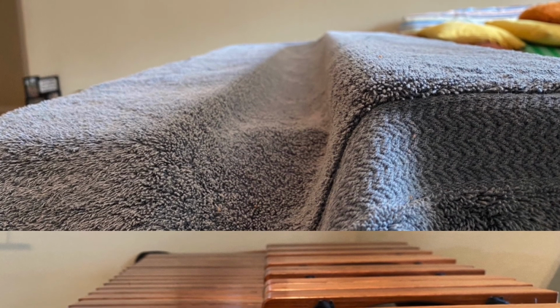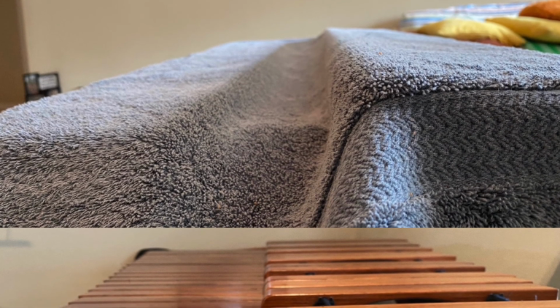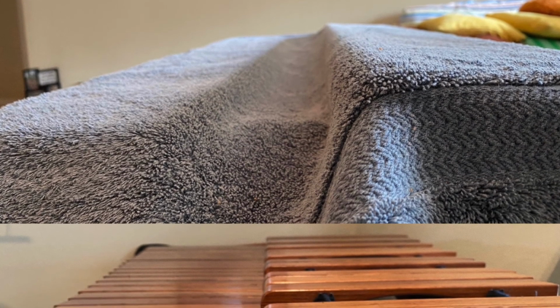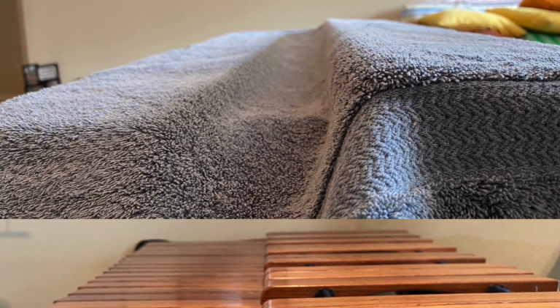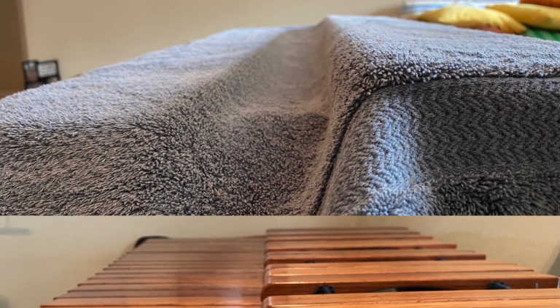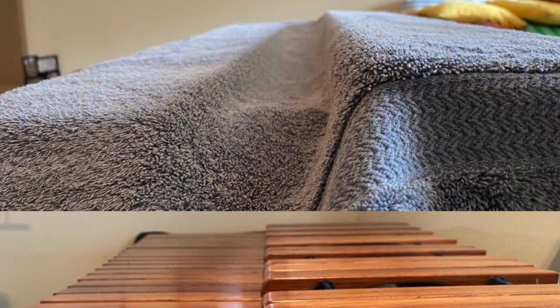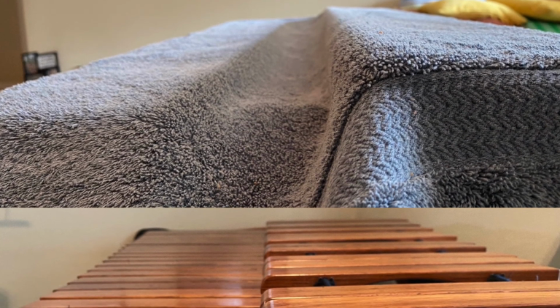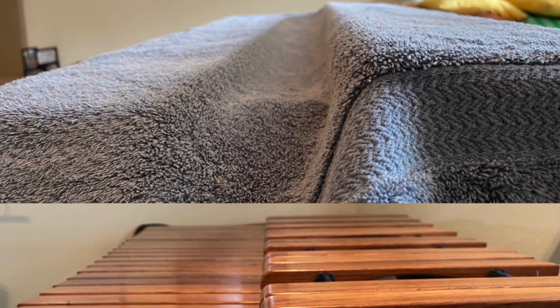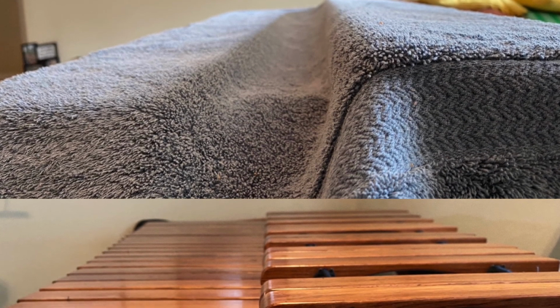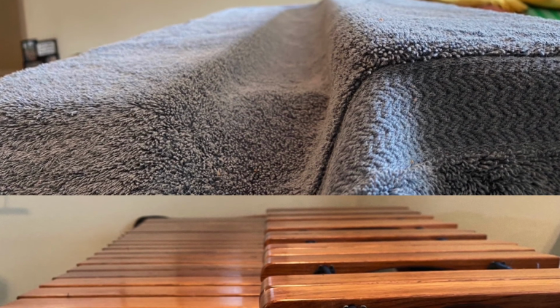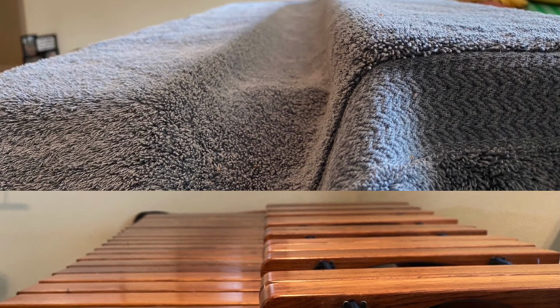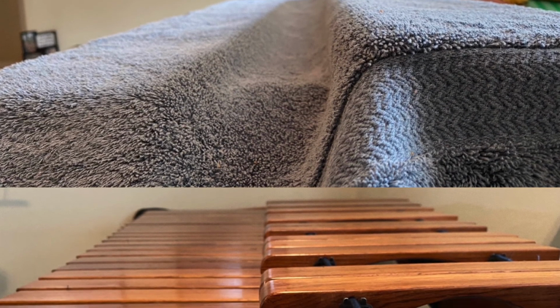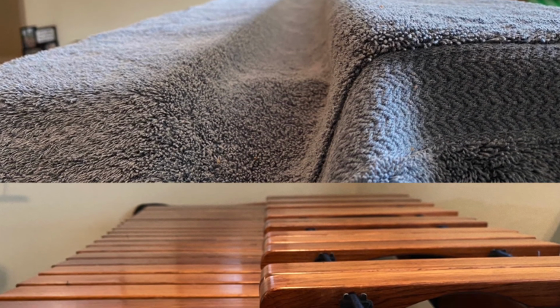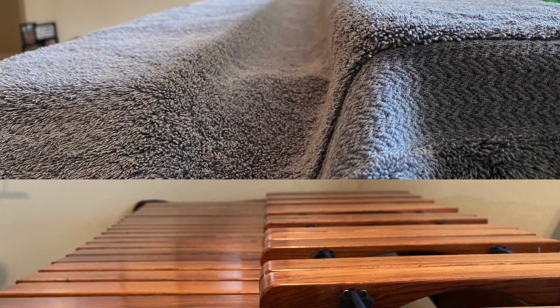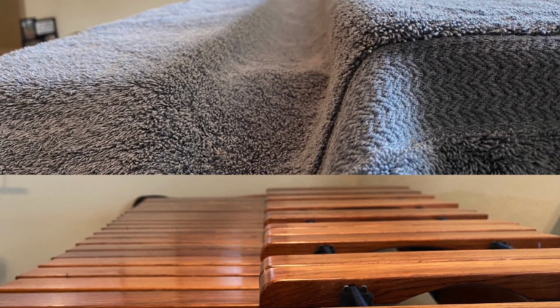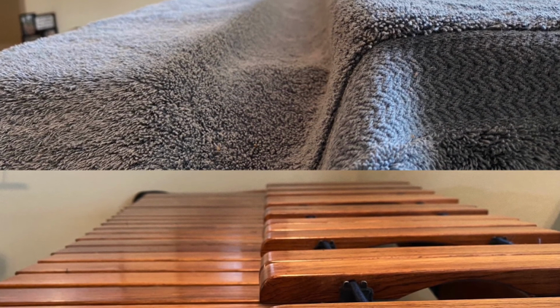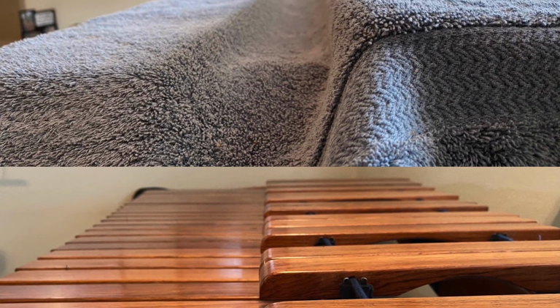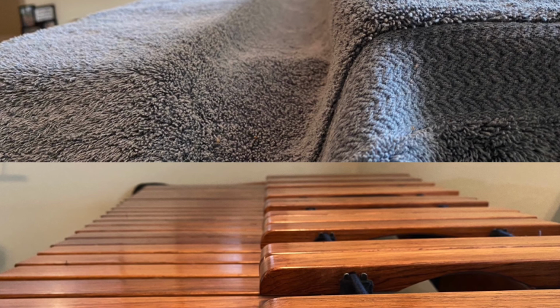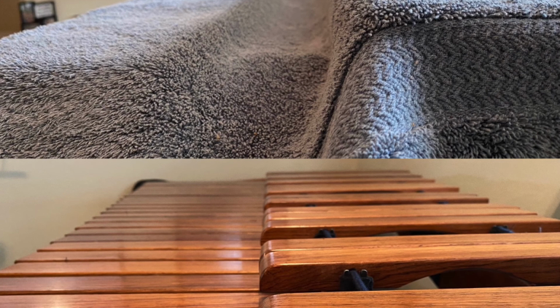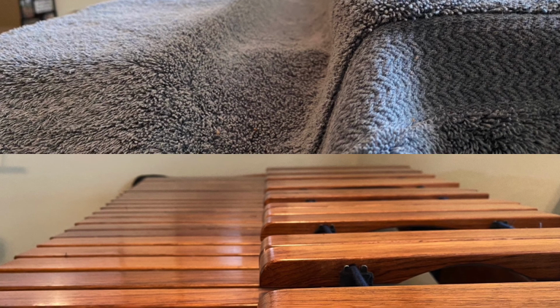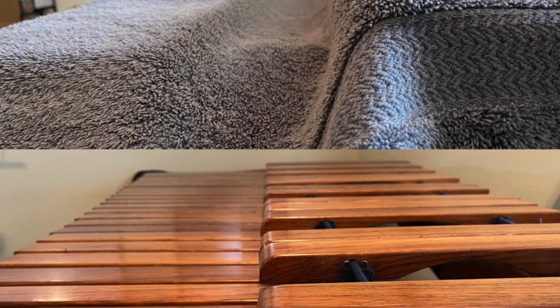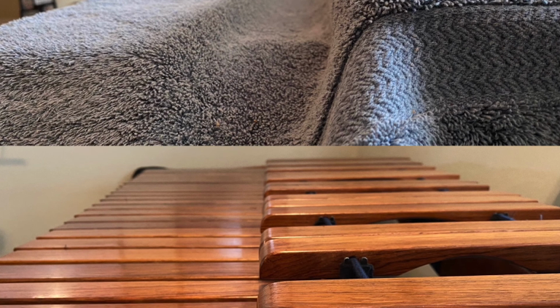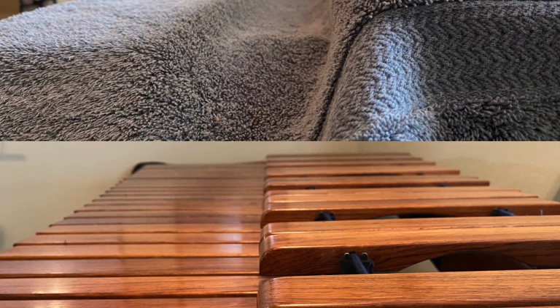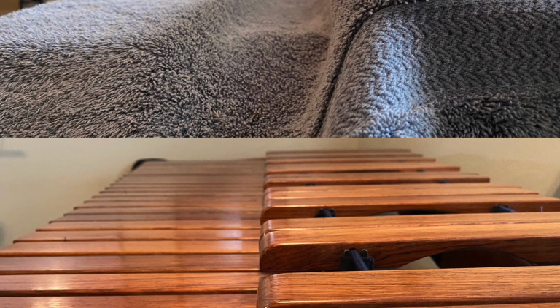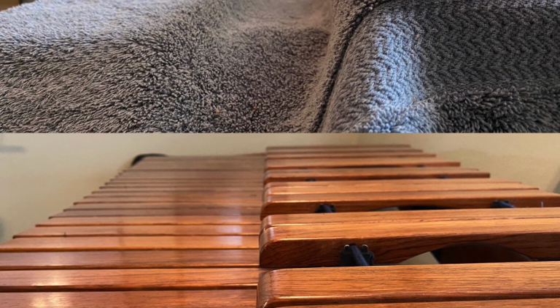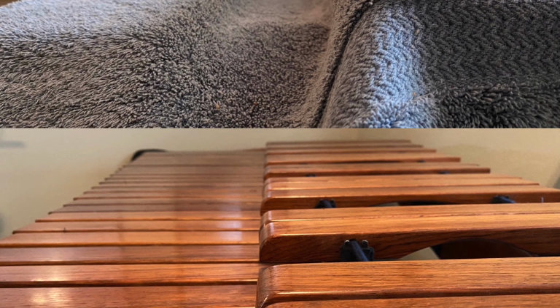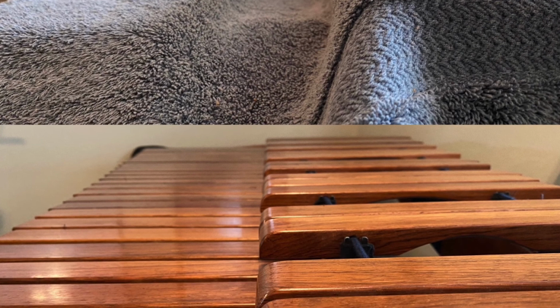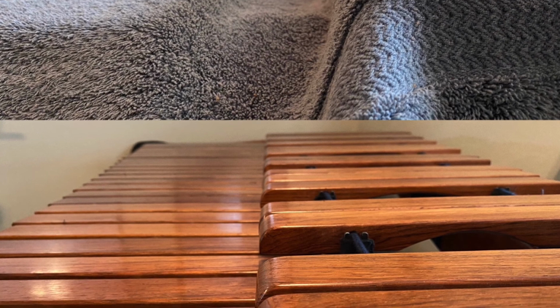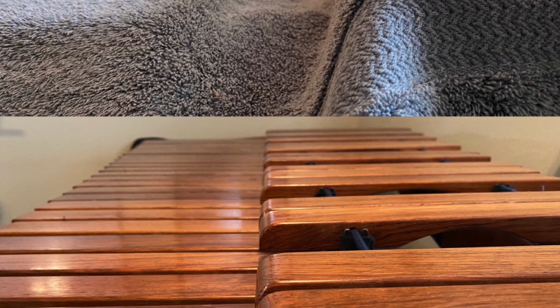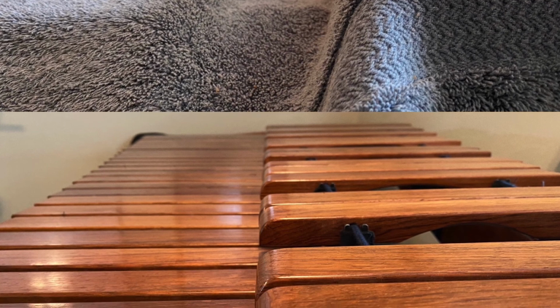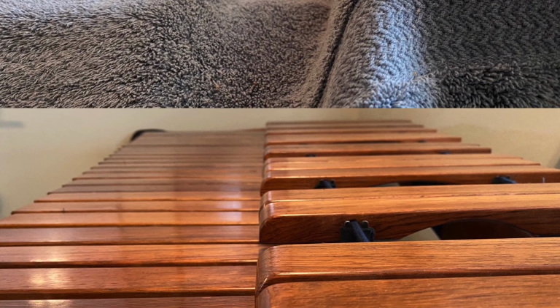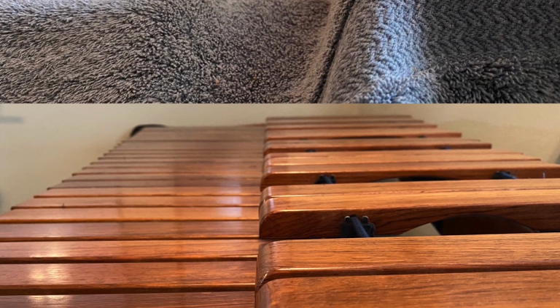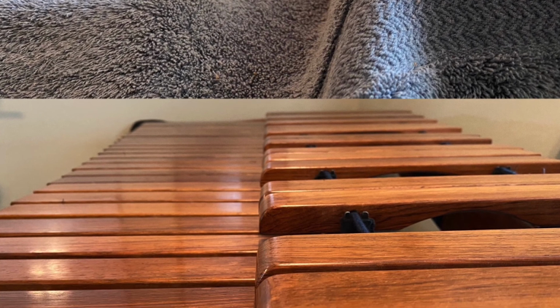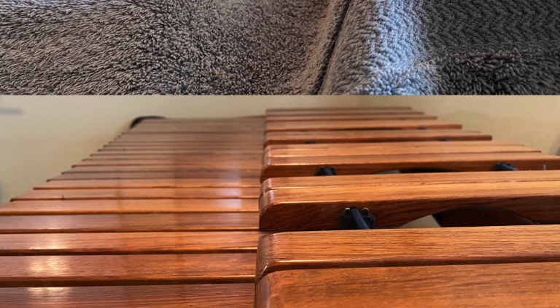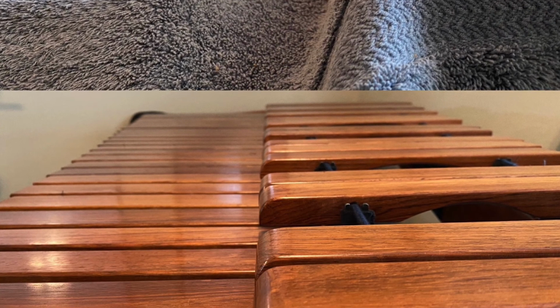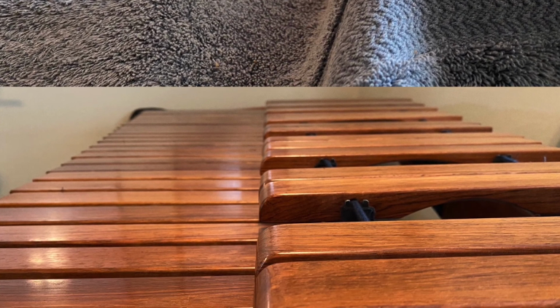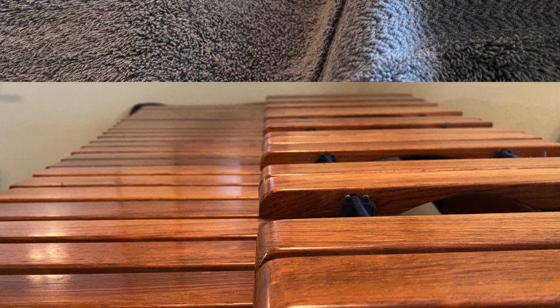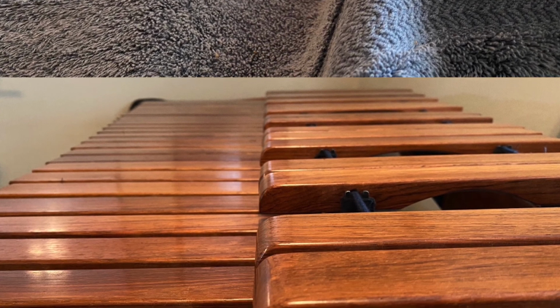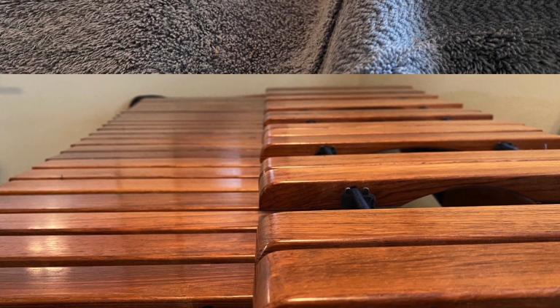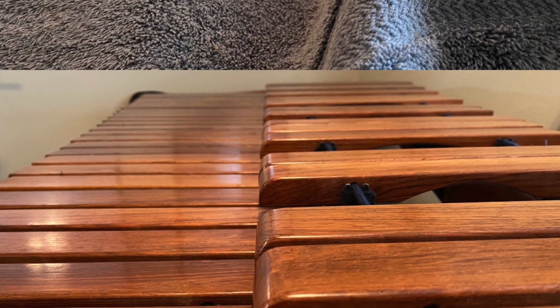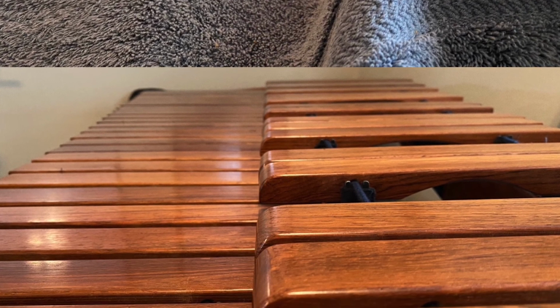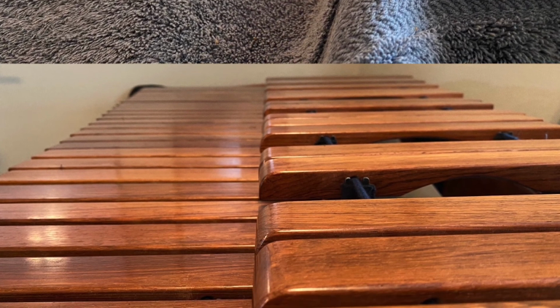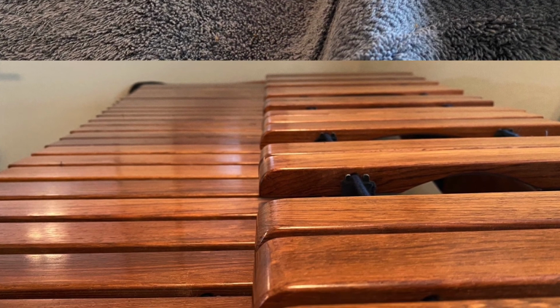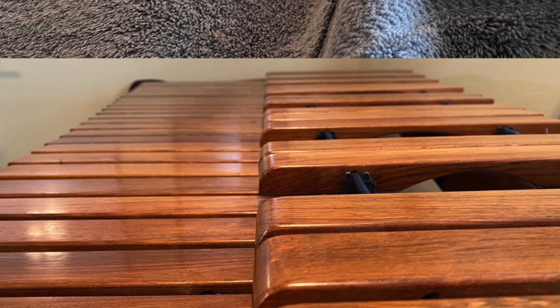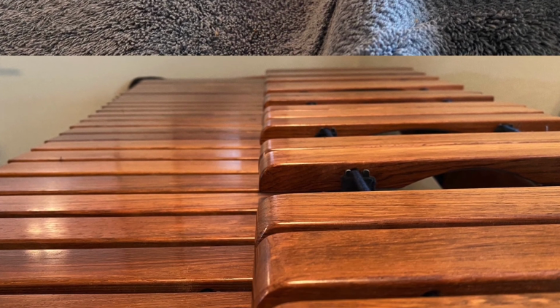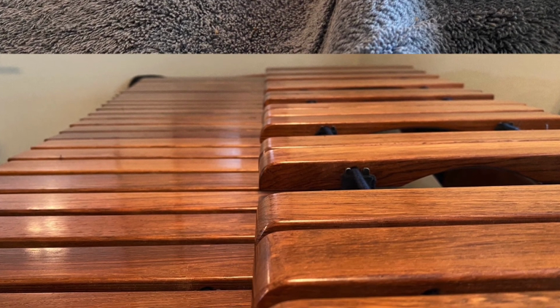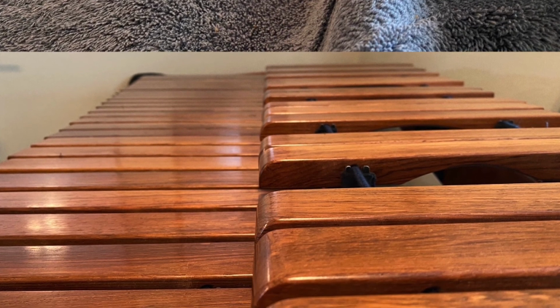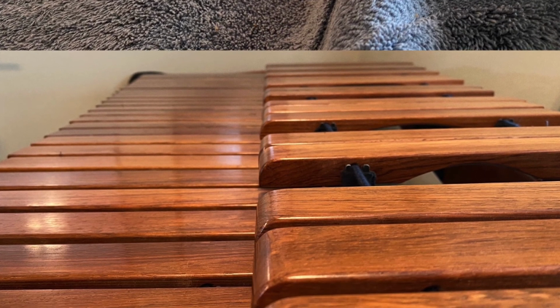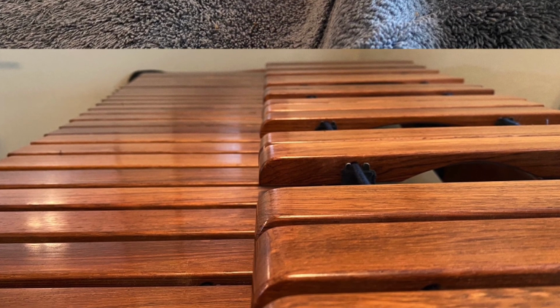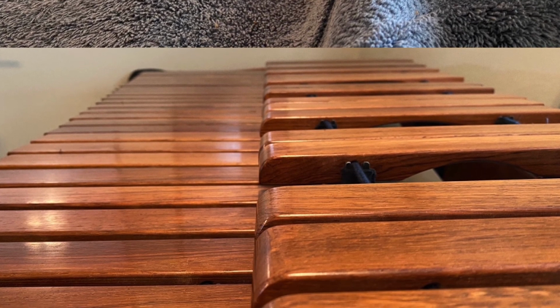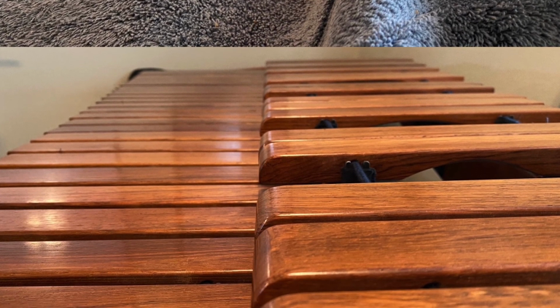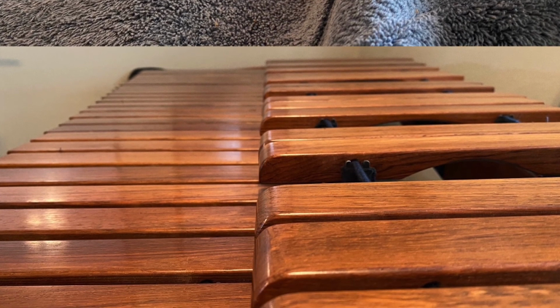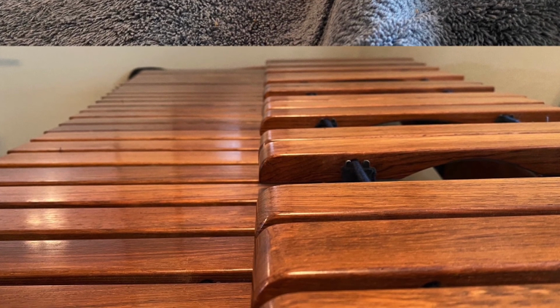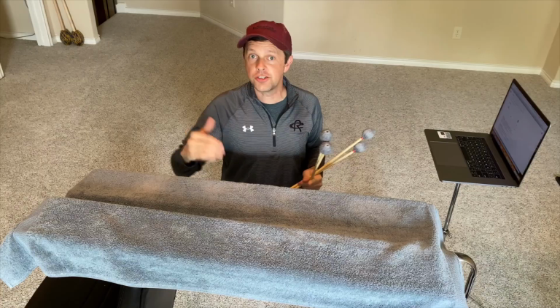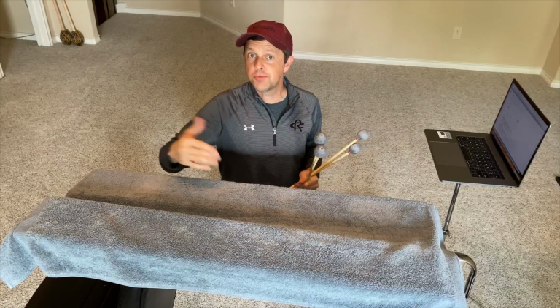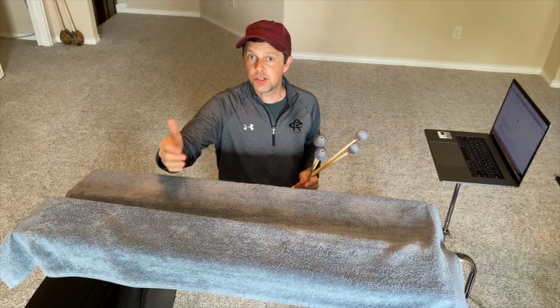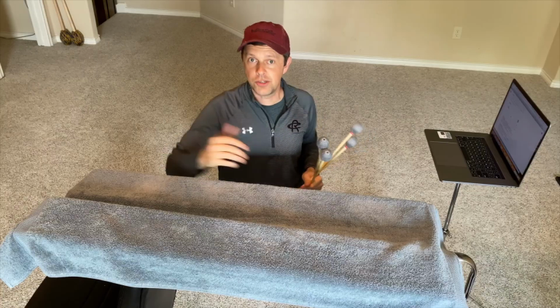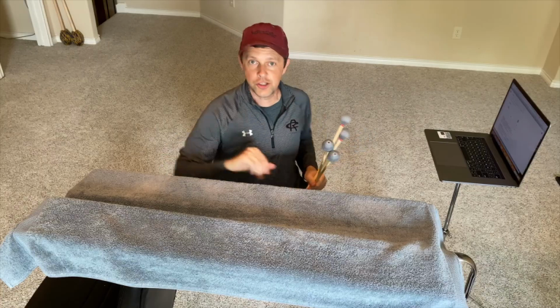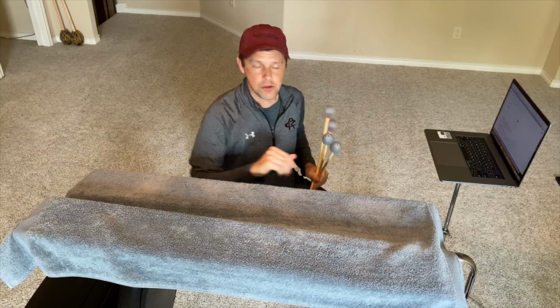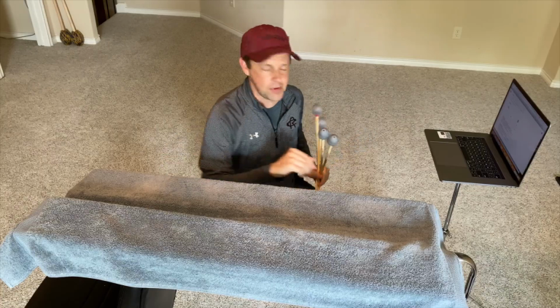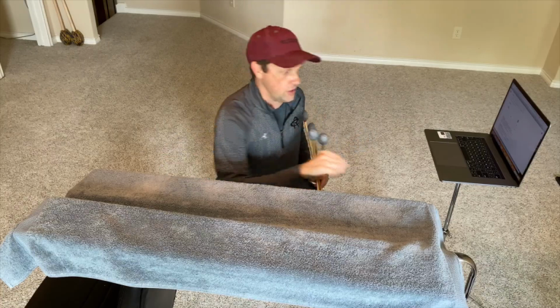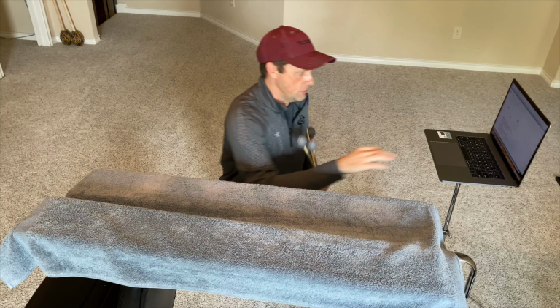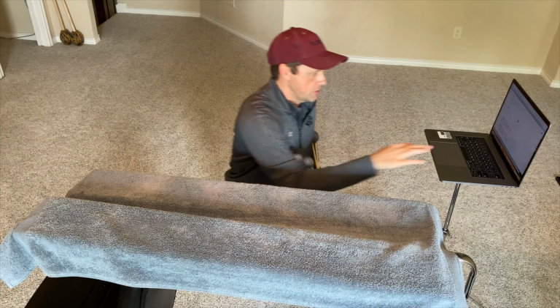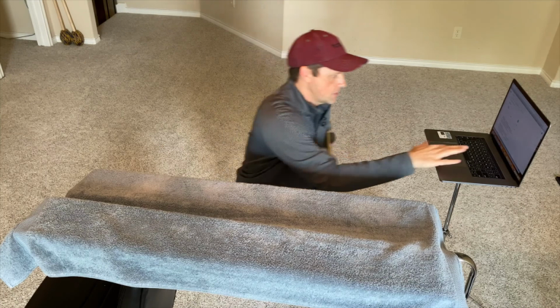Here's the cover on there, and now here's the 4-grid pattern like I did last week, incorporating the motions between the two manuals.